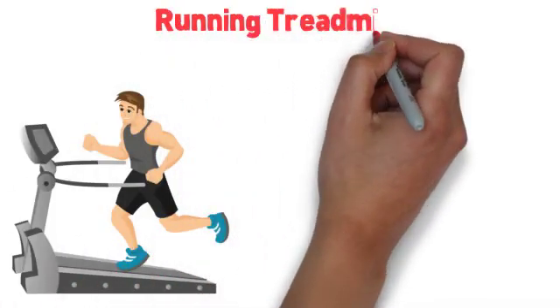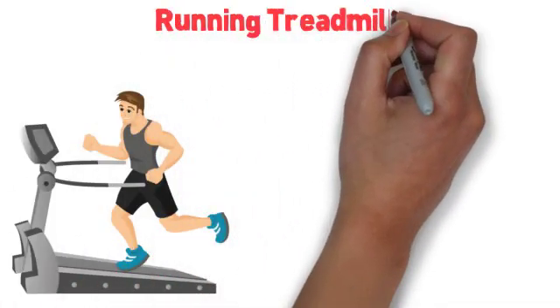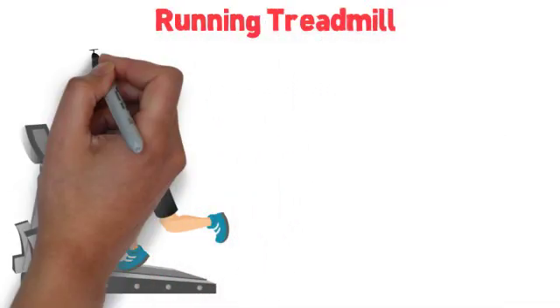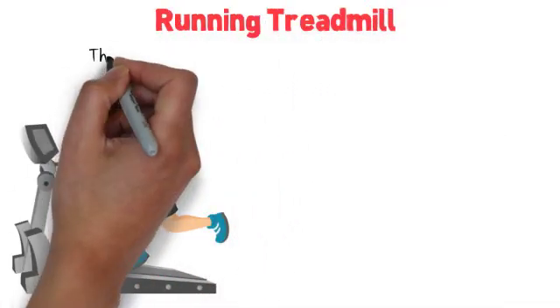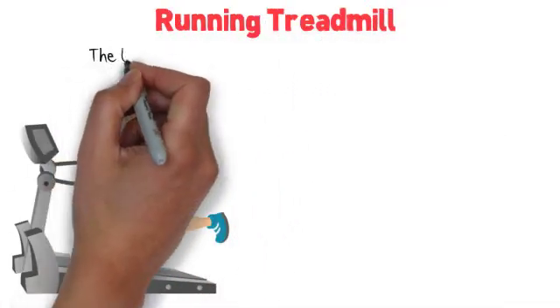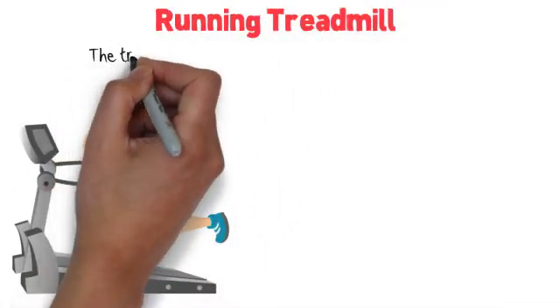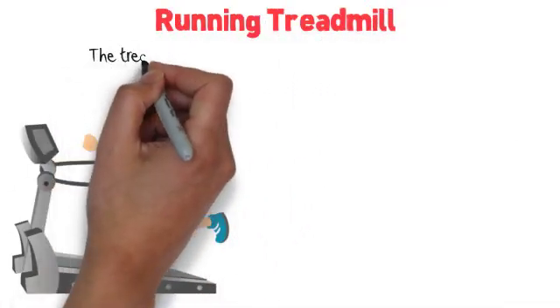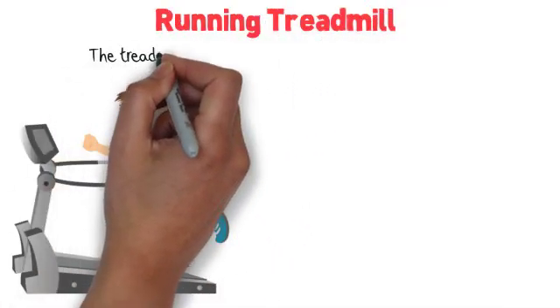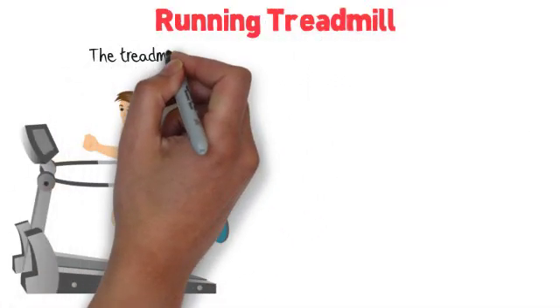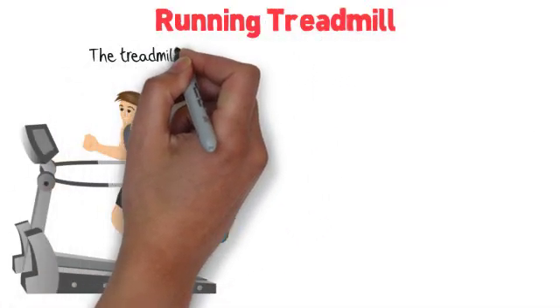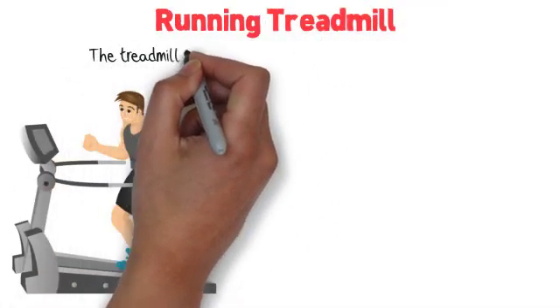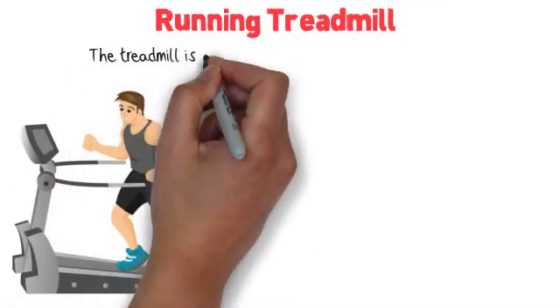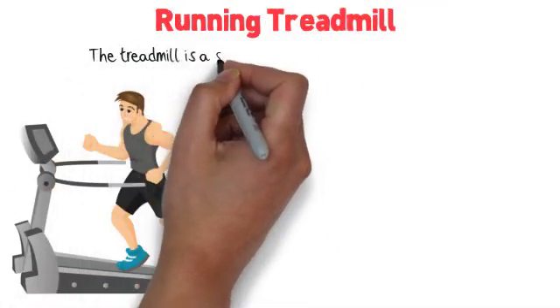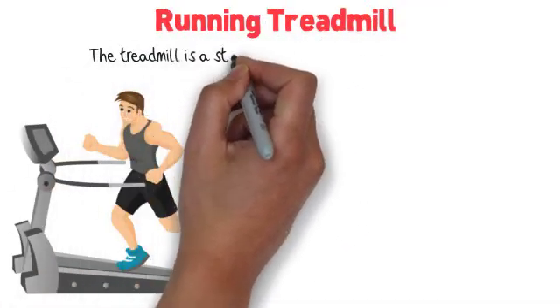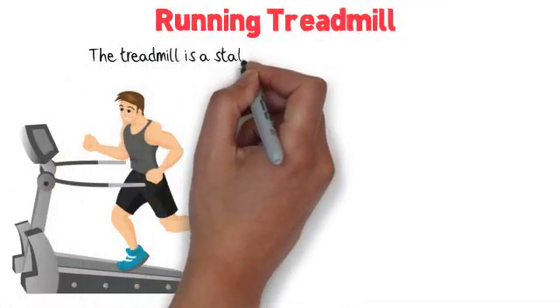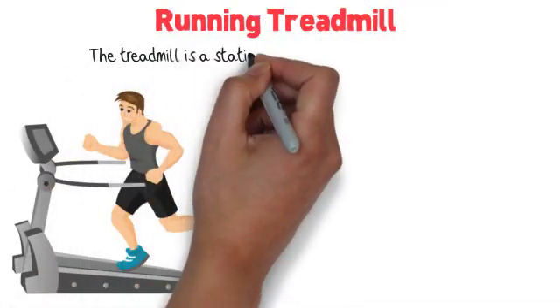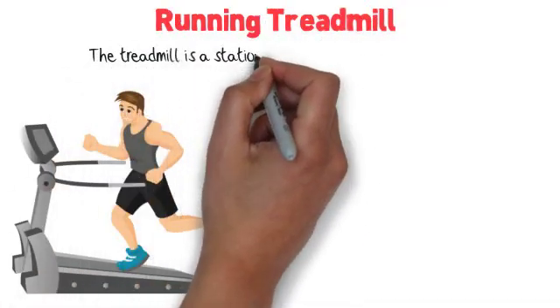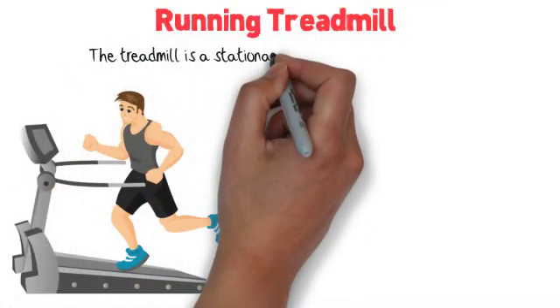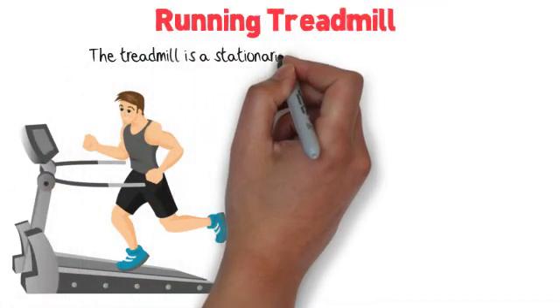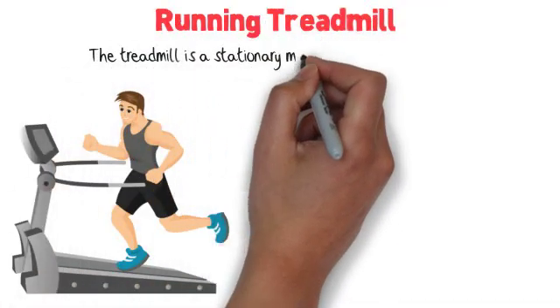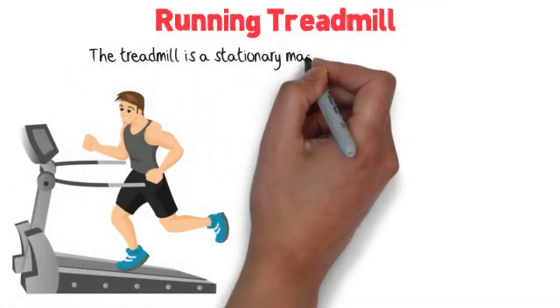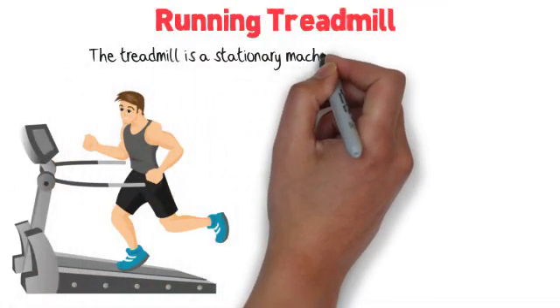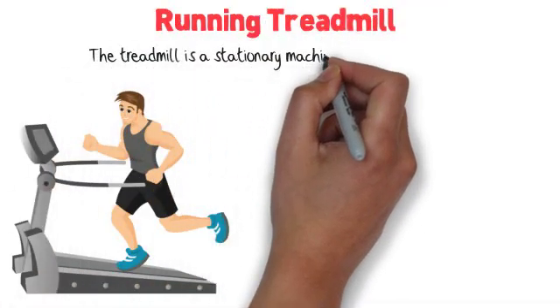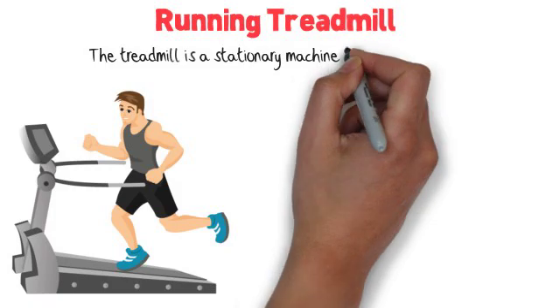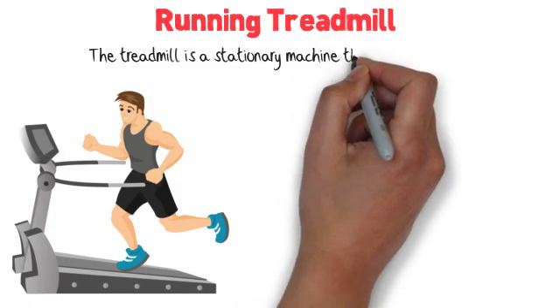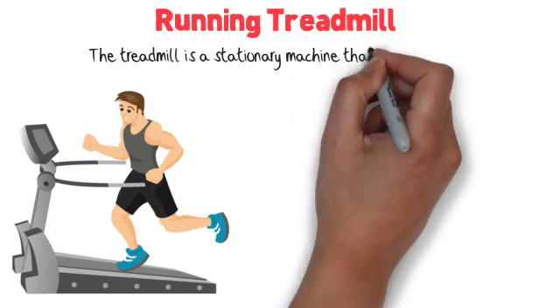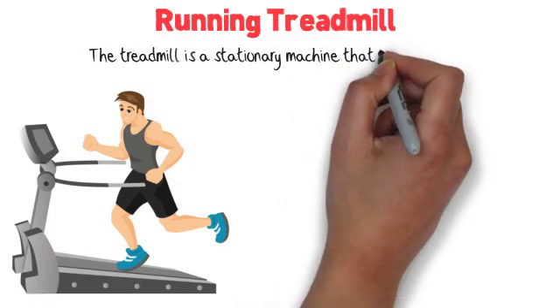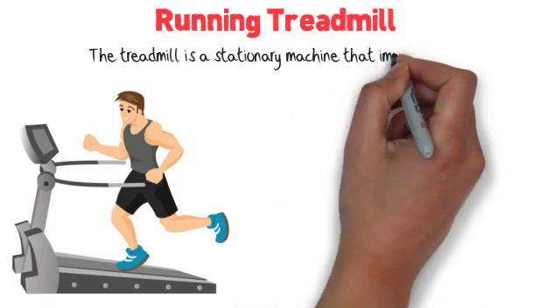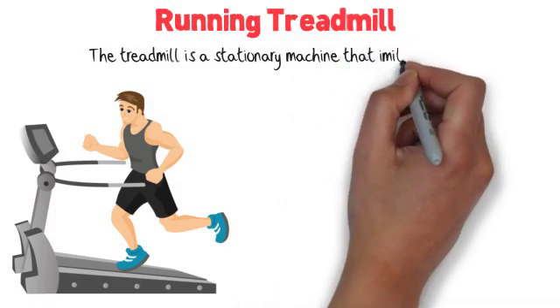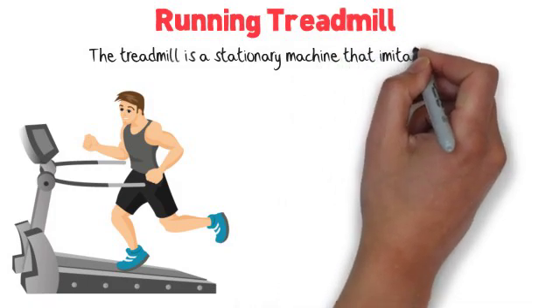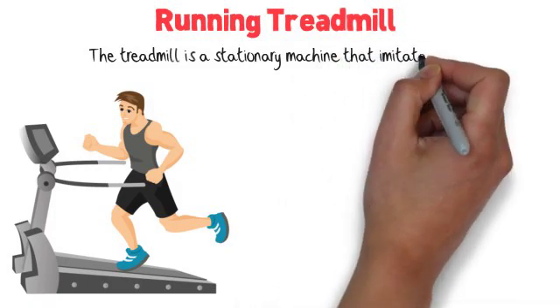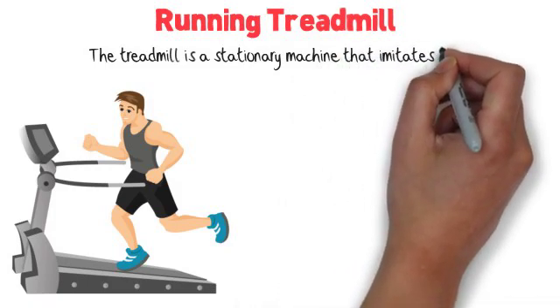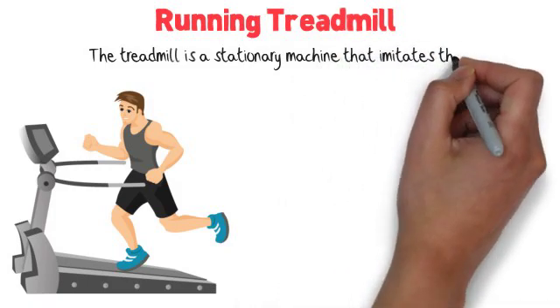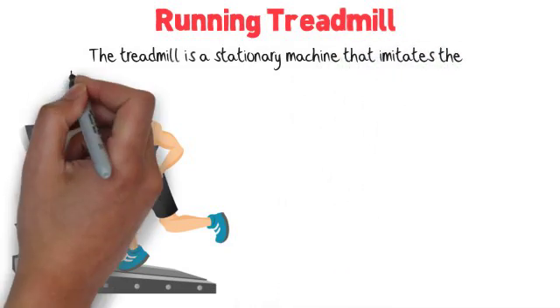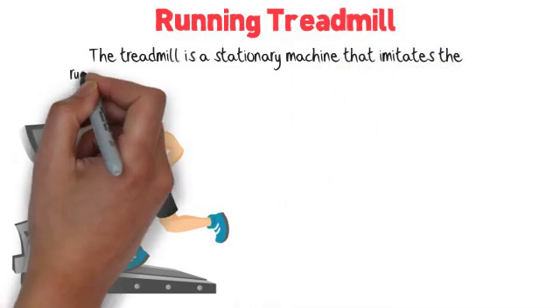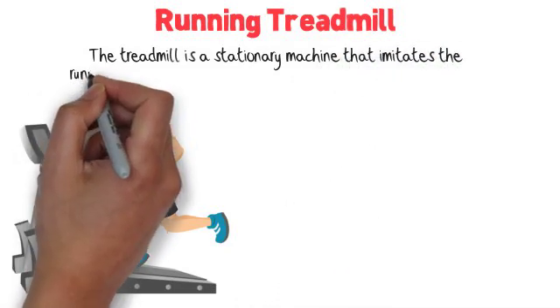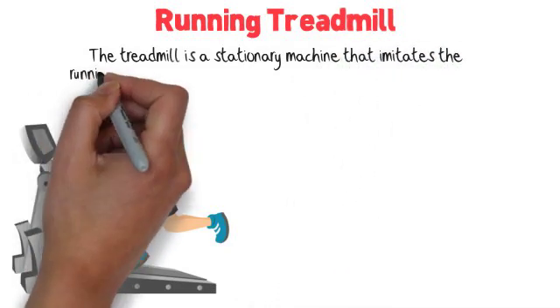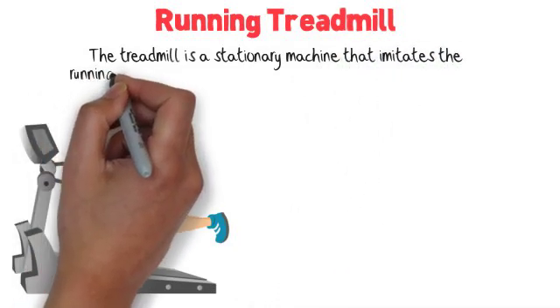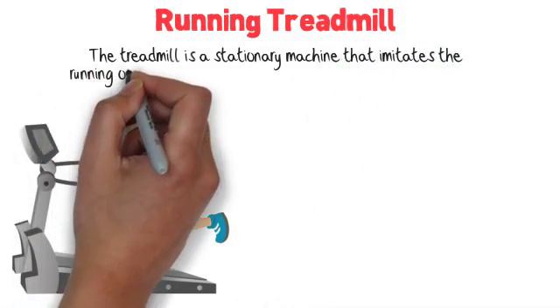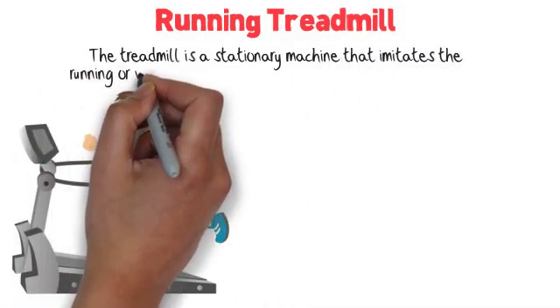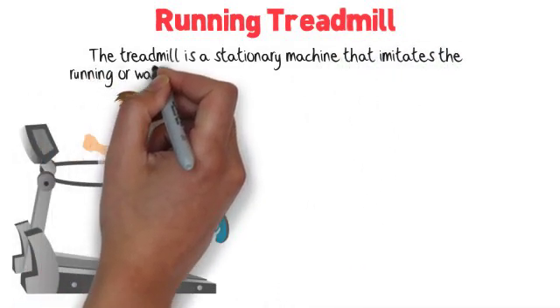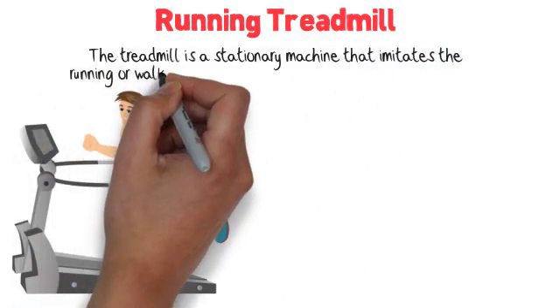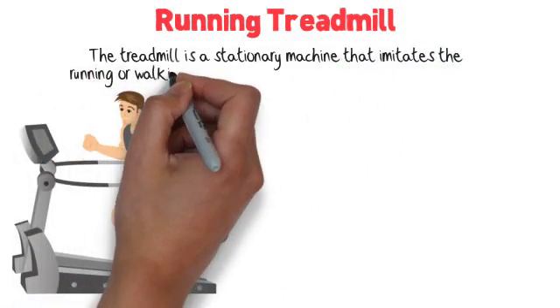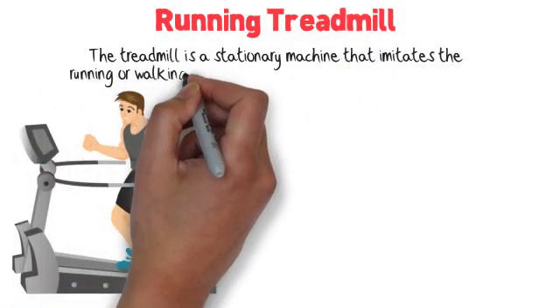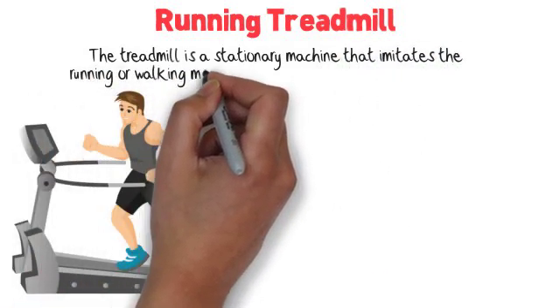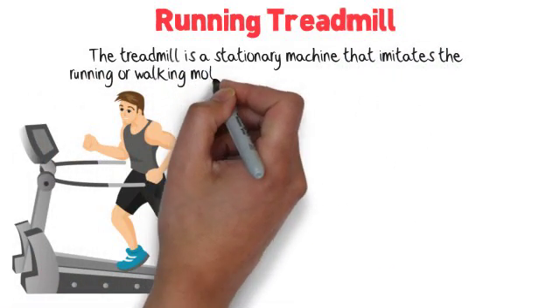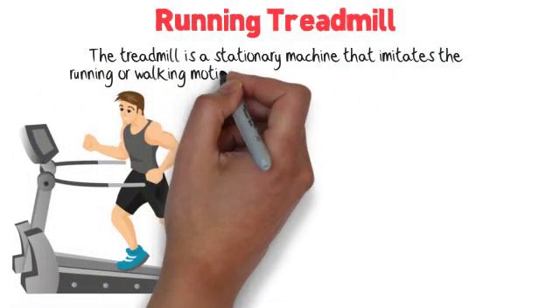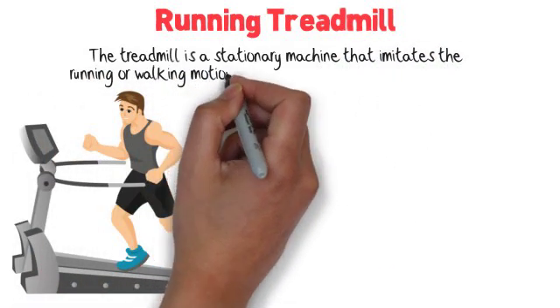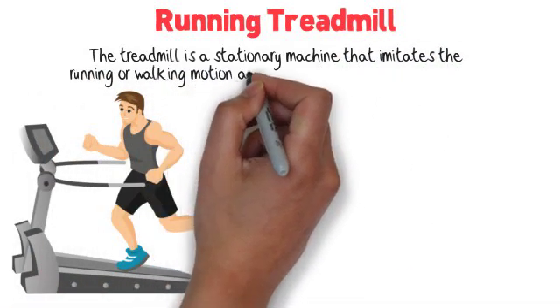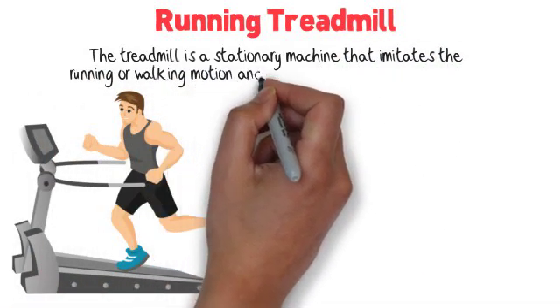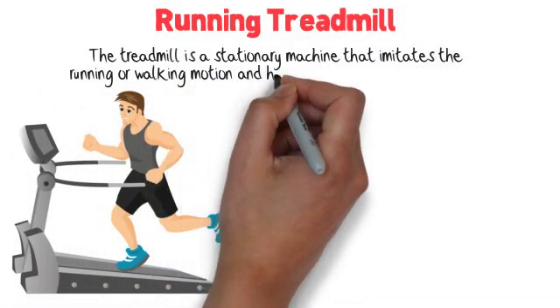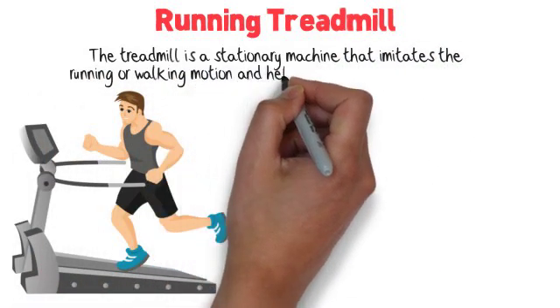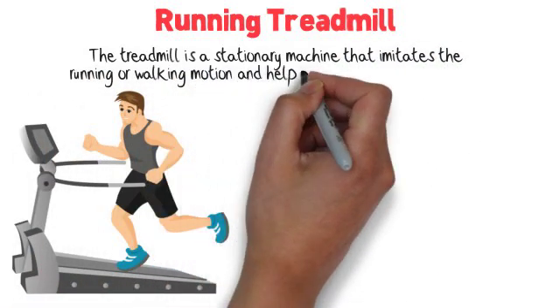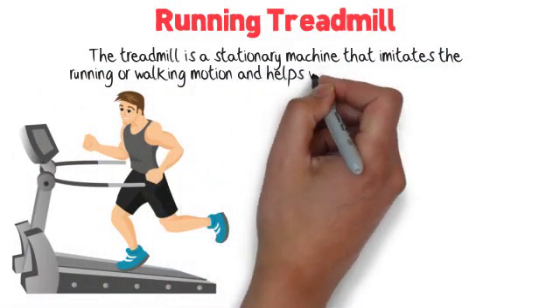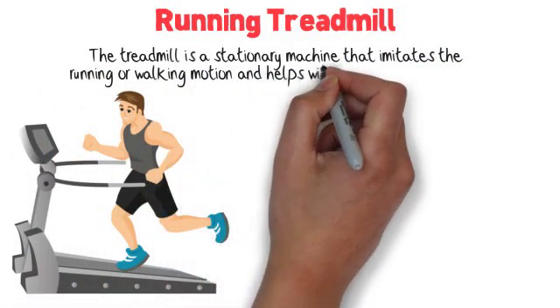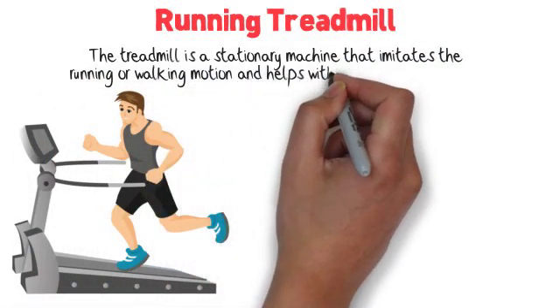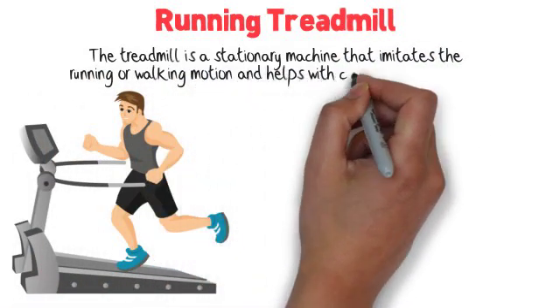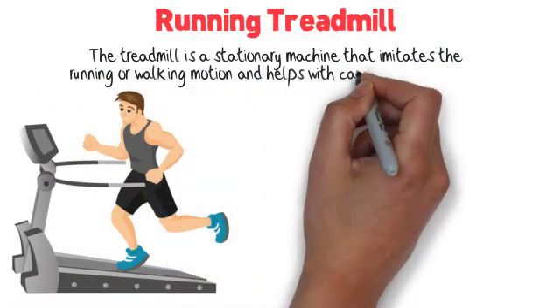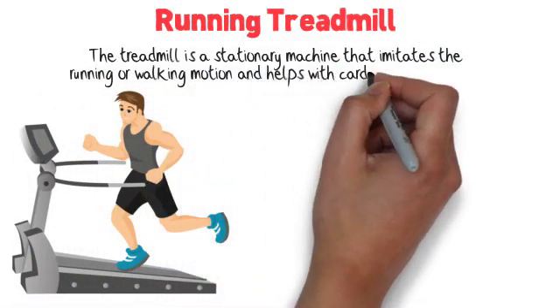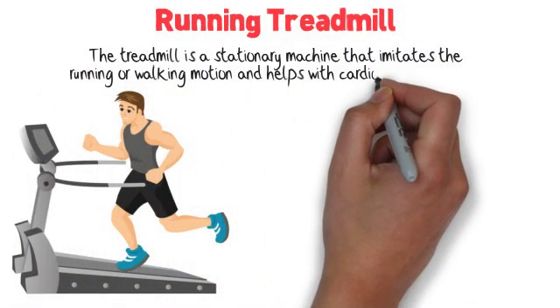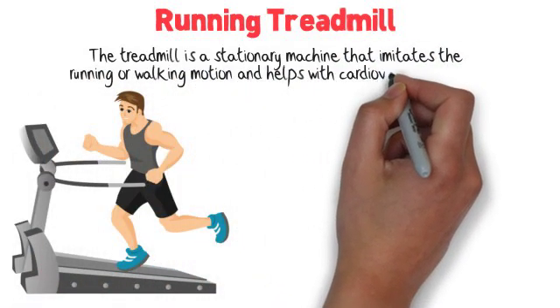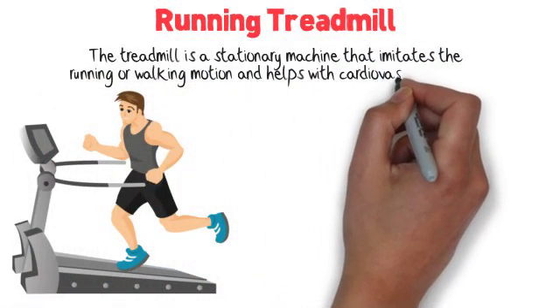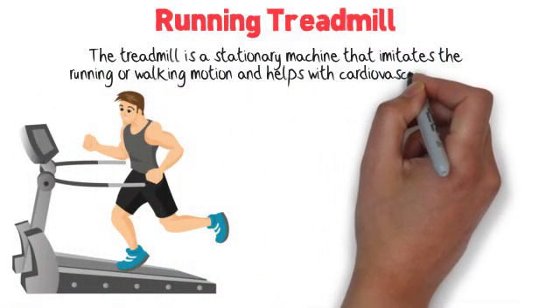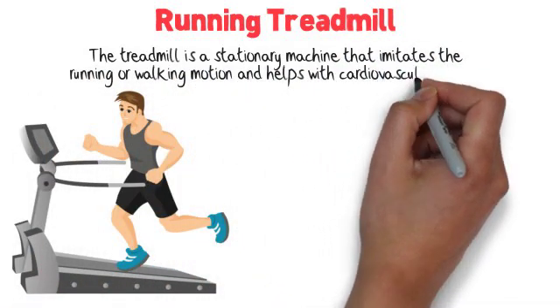Running Treadmill. The treadmill is a stationary machine that imitates the running or walking motion and helps with cardiovascular fitness.